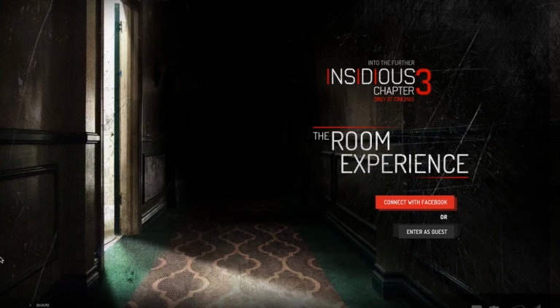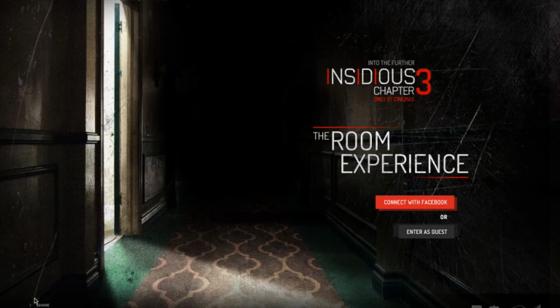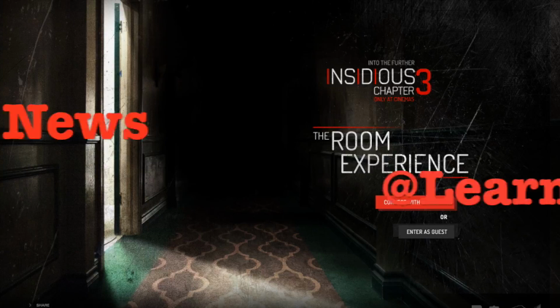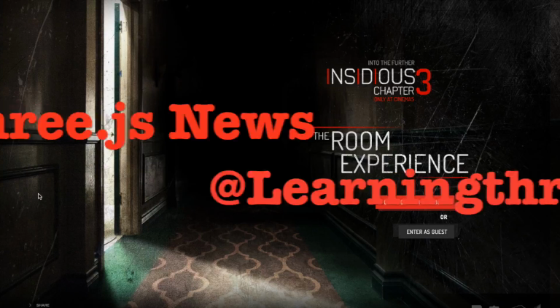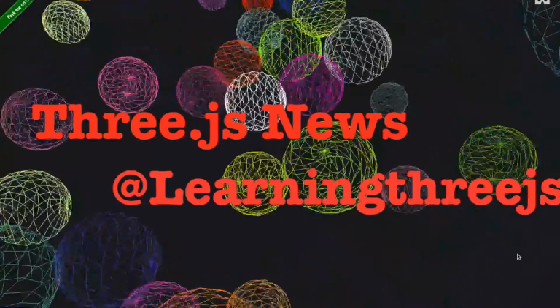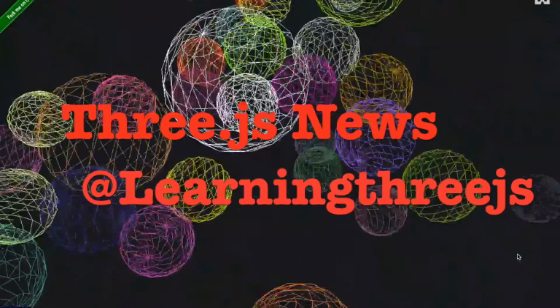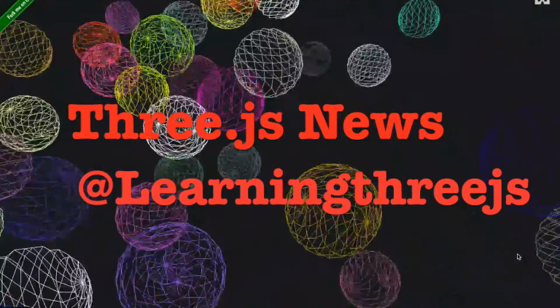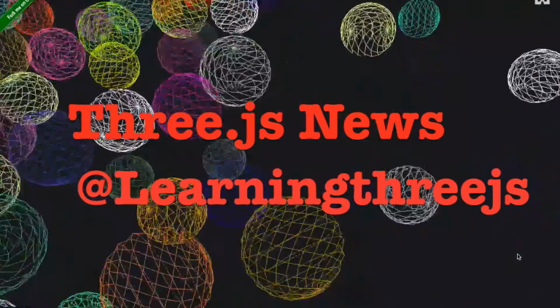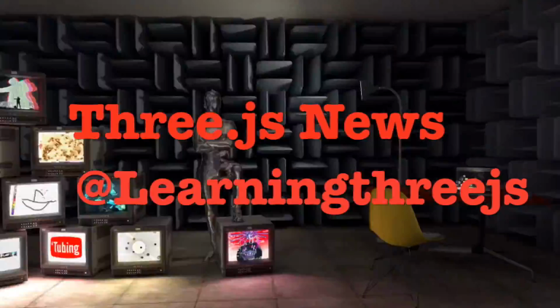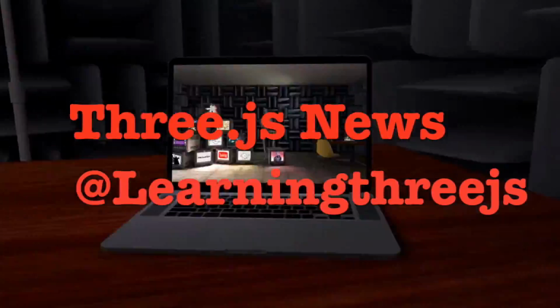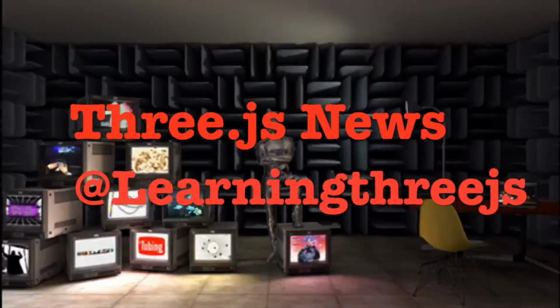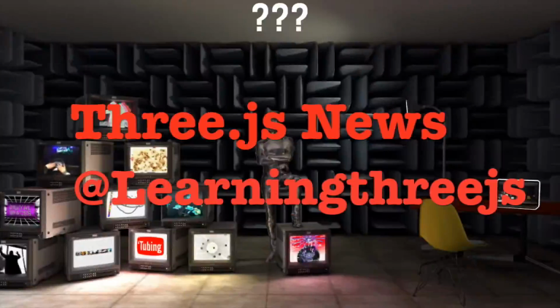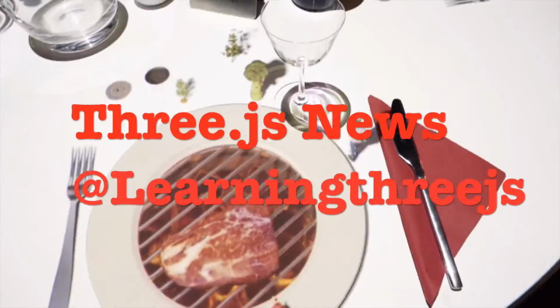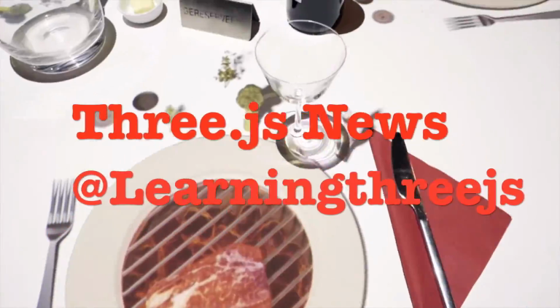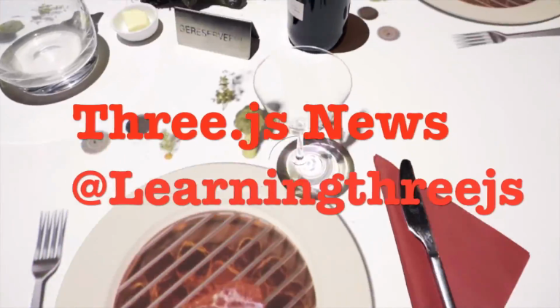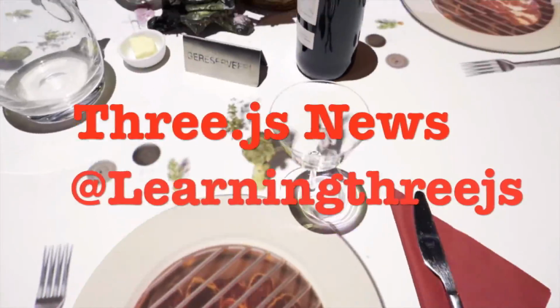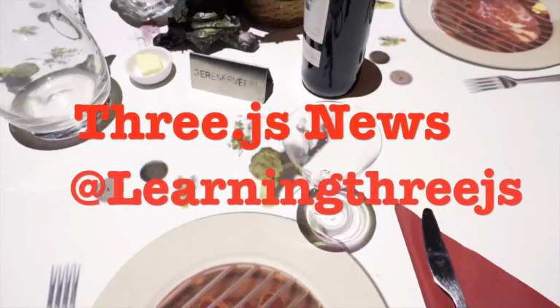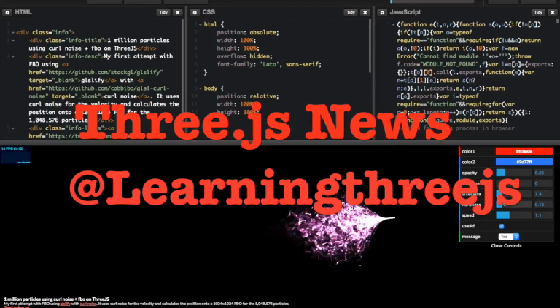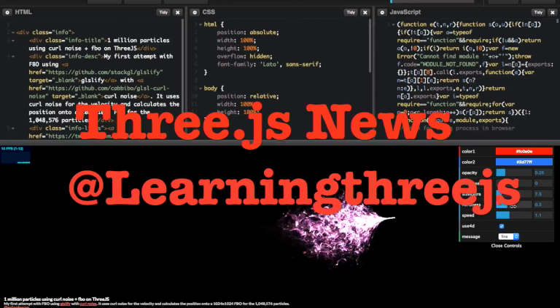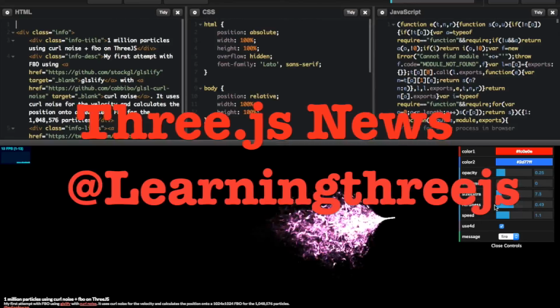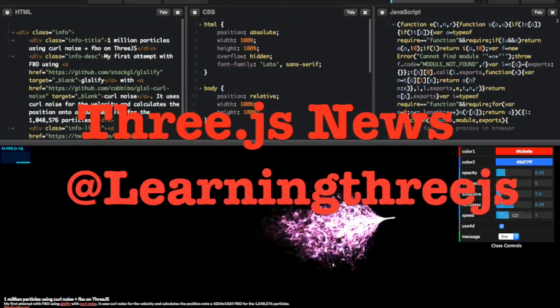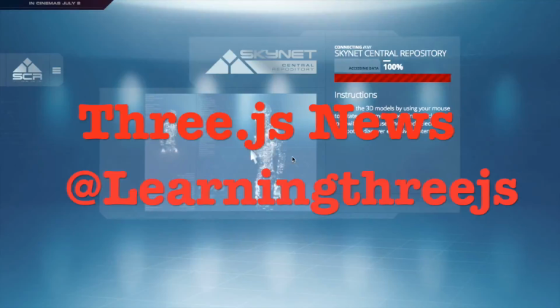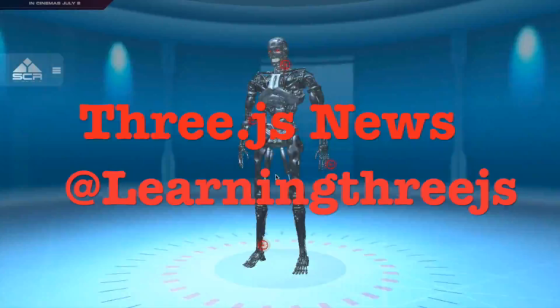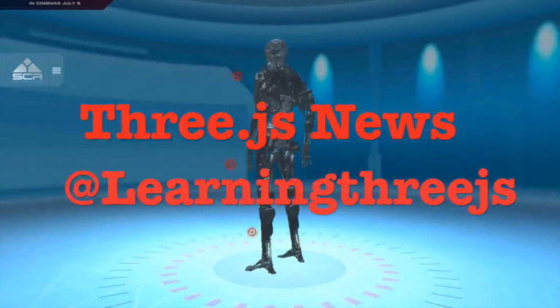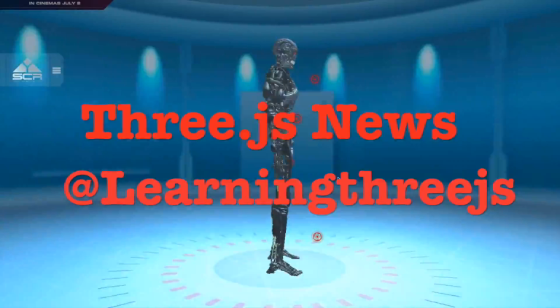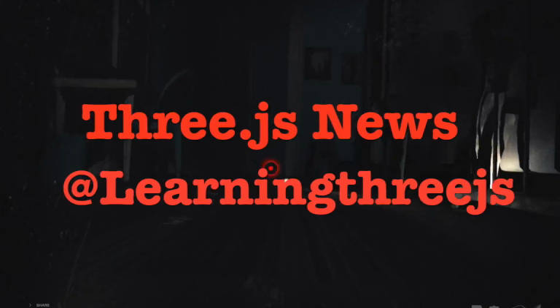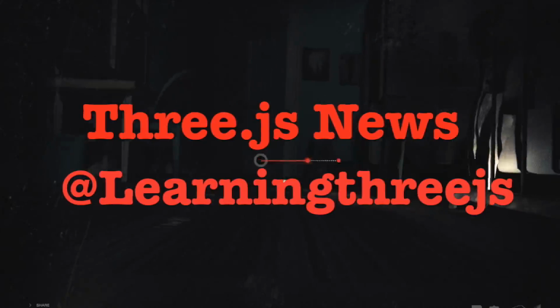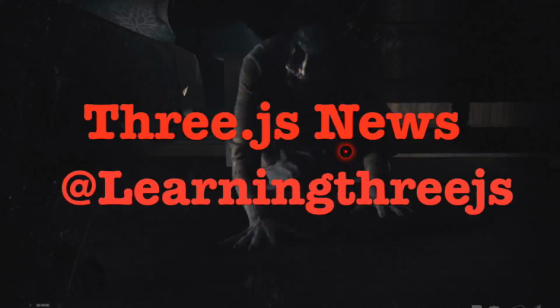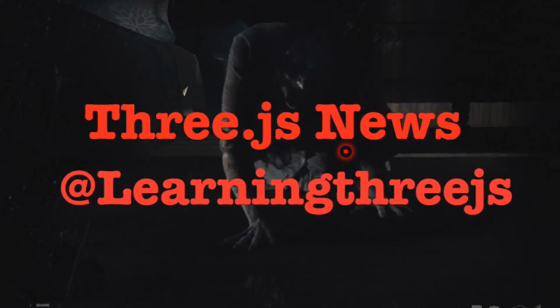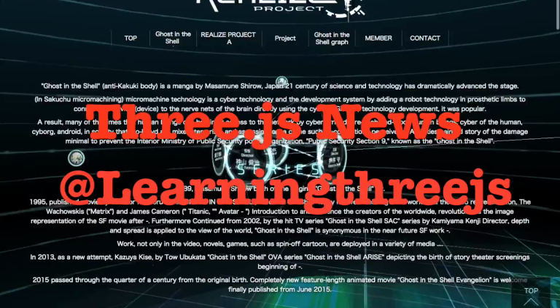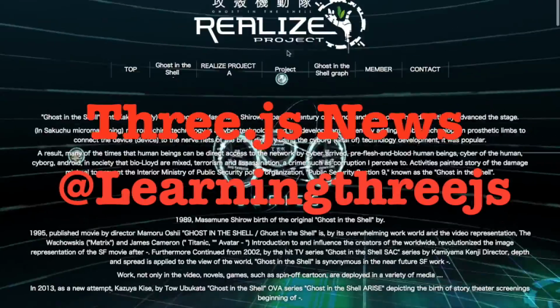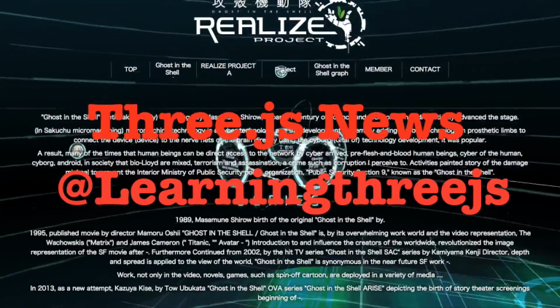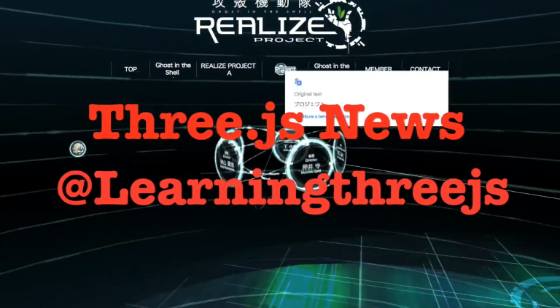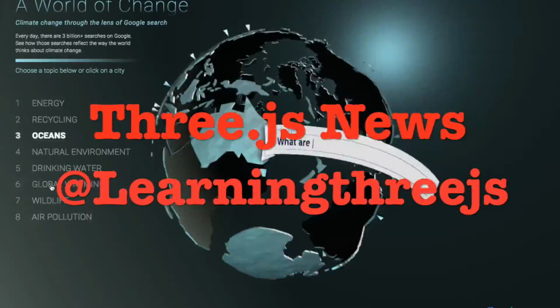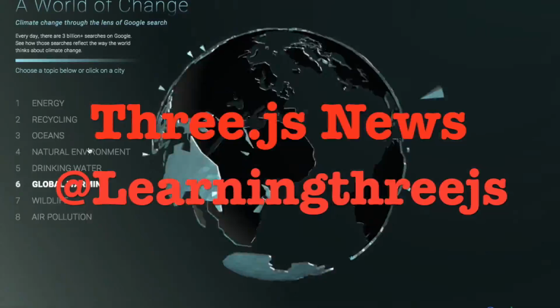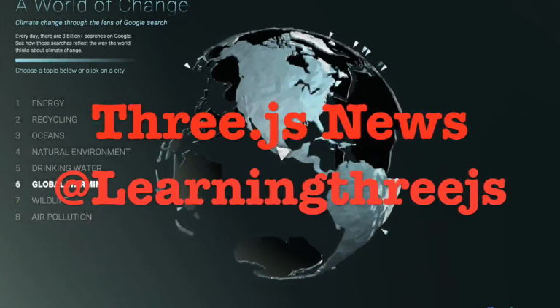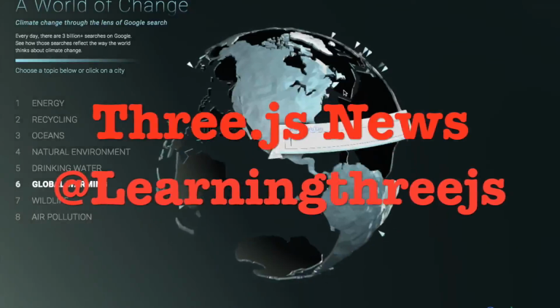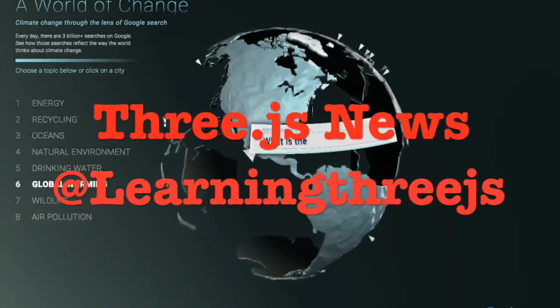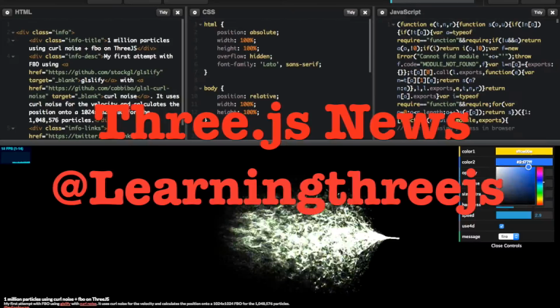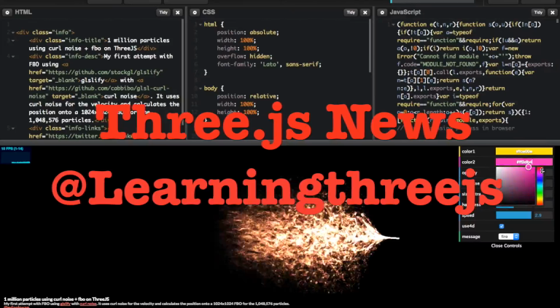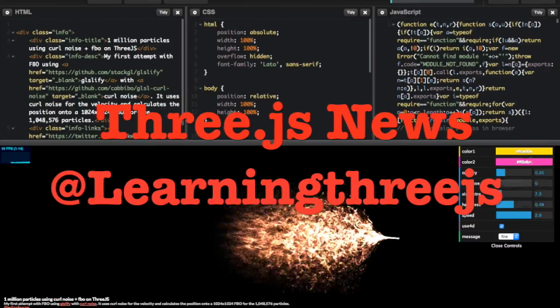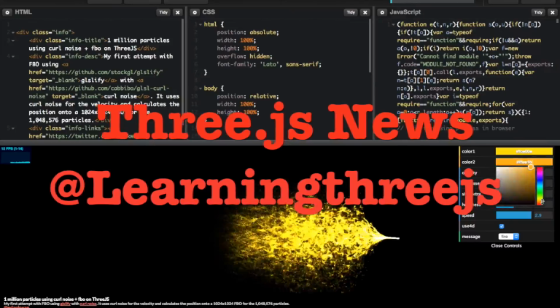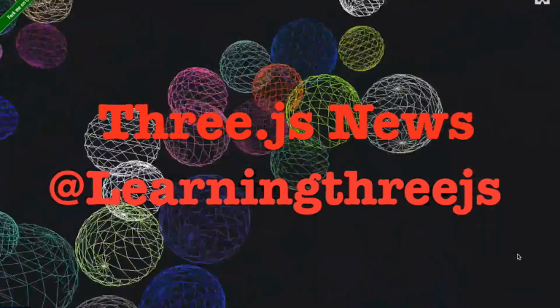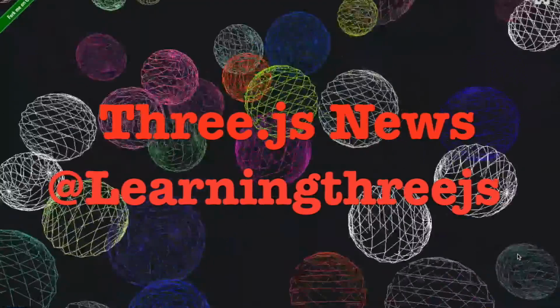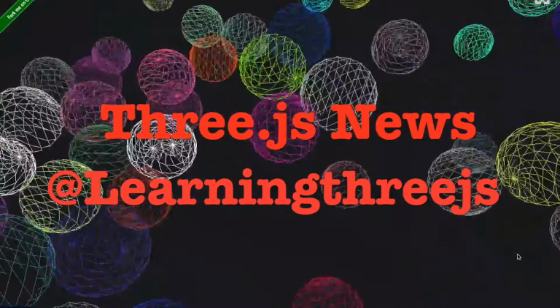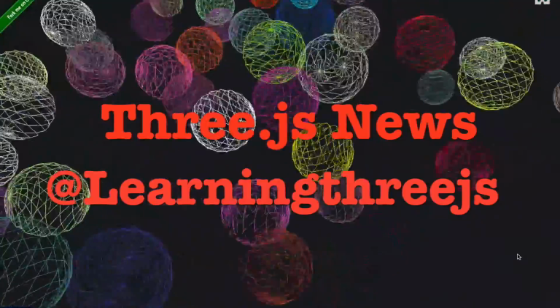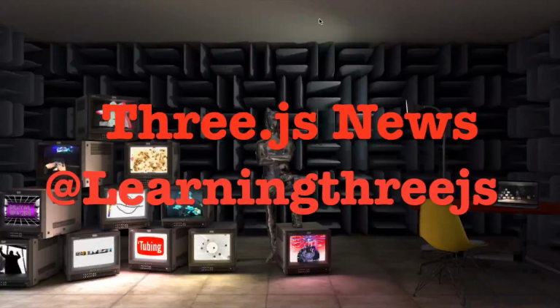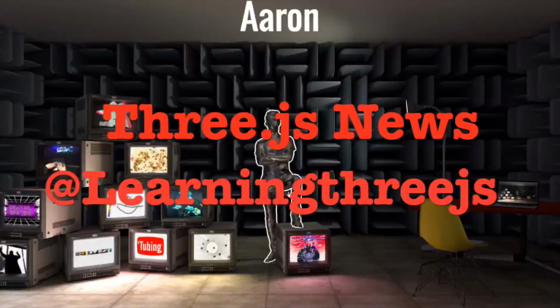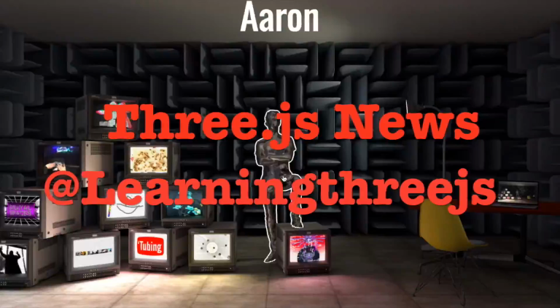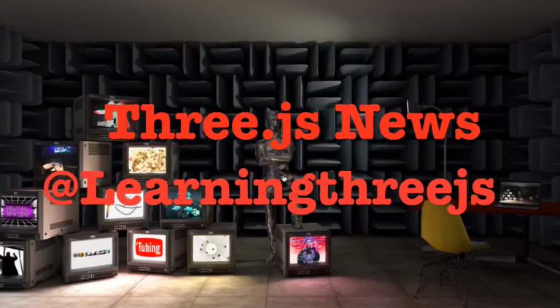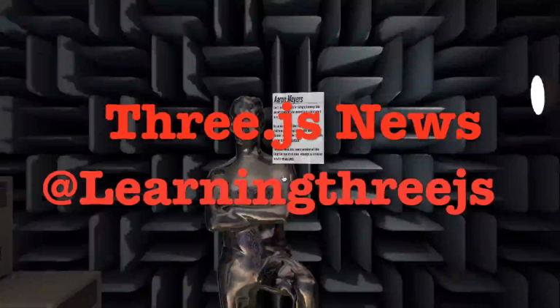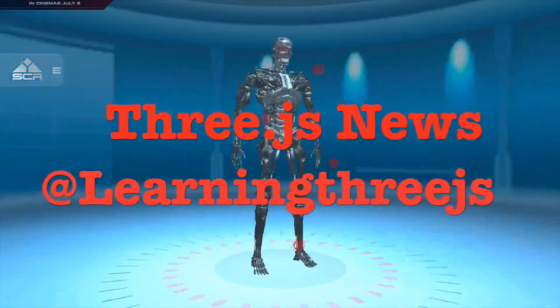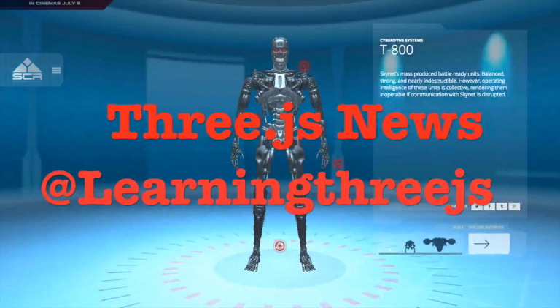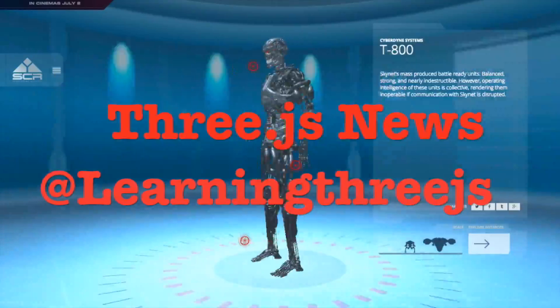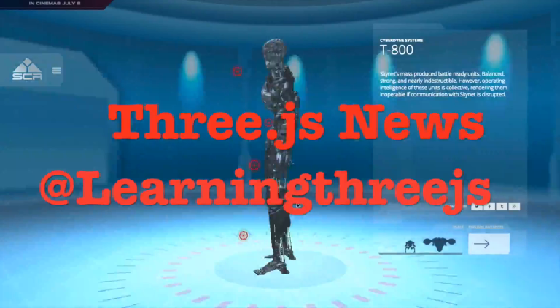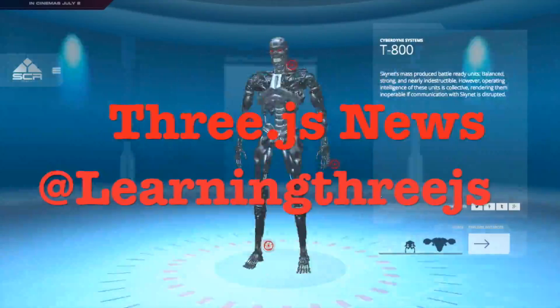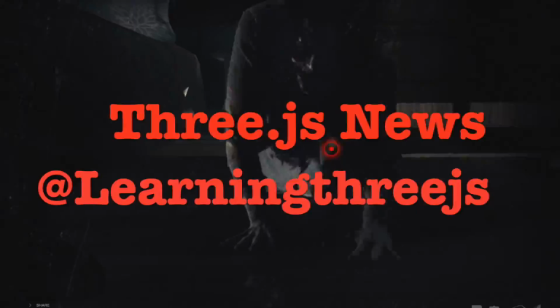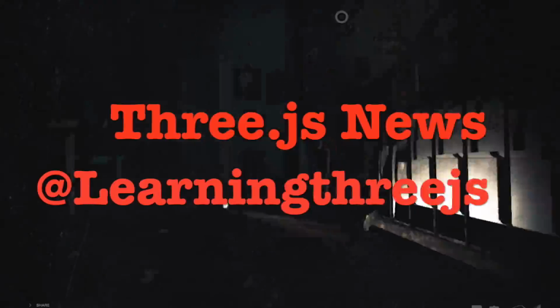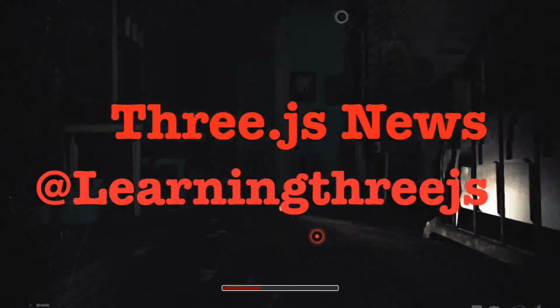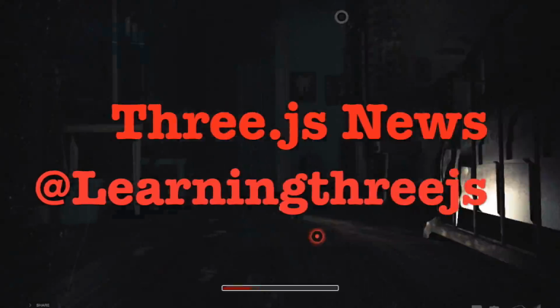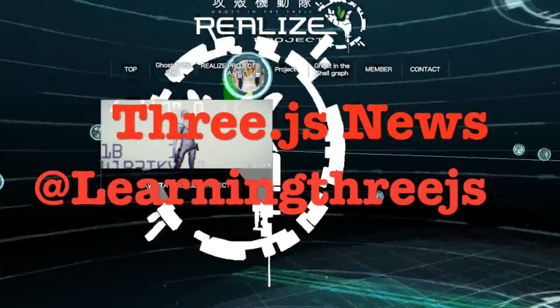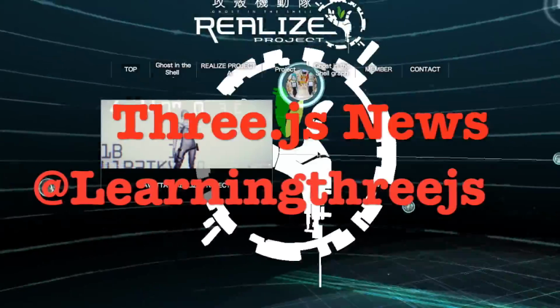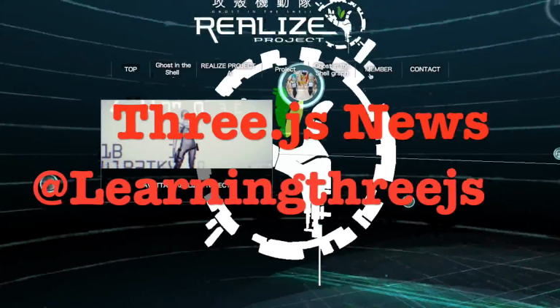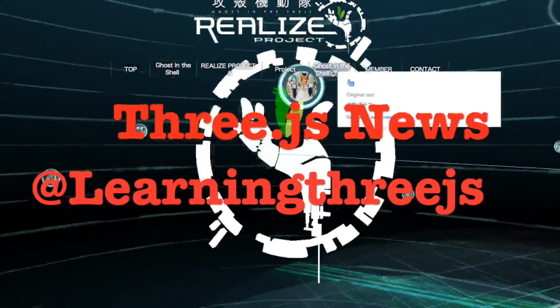Hello everybody! Welcome to a very special edition of 3JS News. Prepare to be amazed! Lights, camera, action!